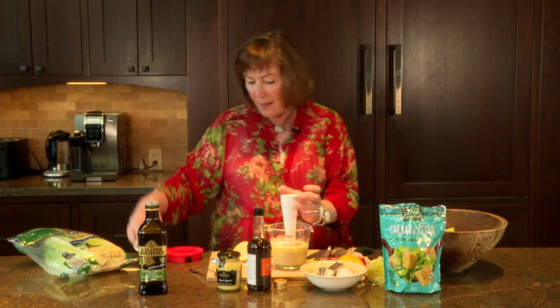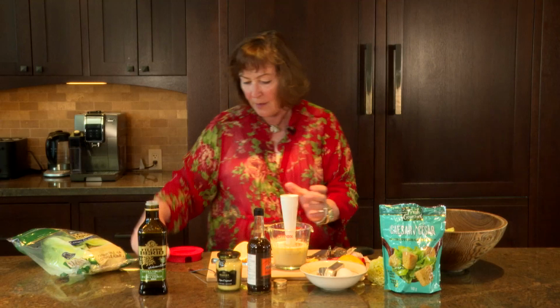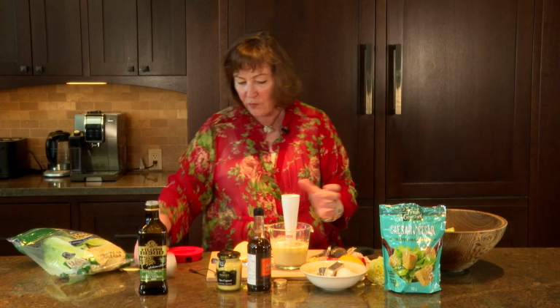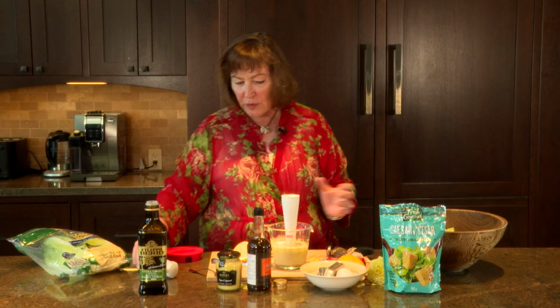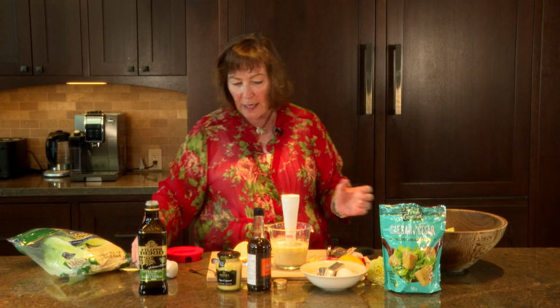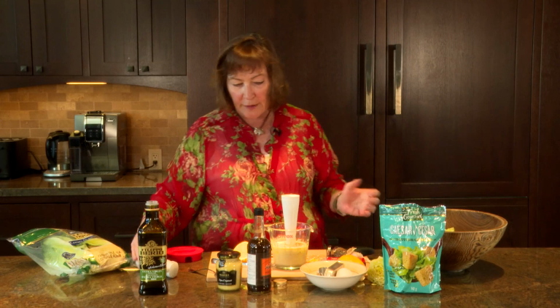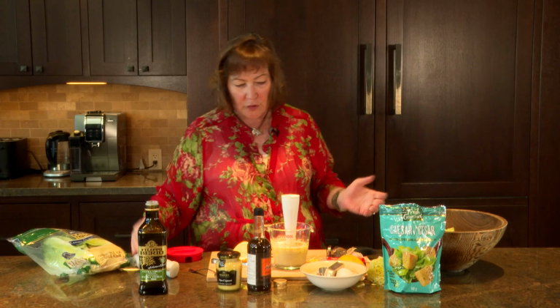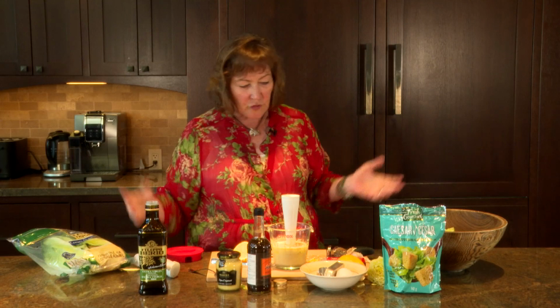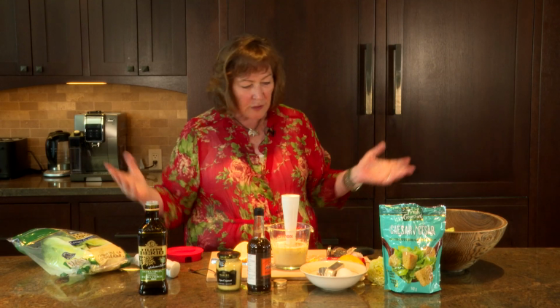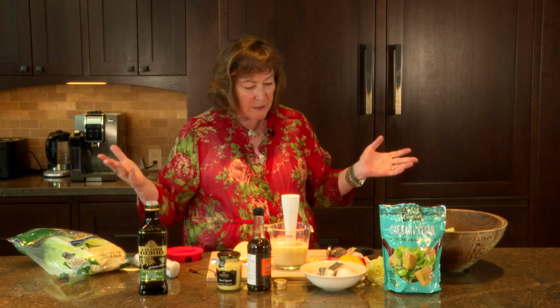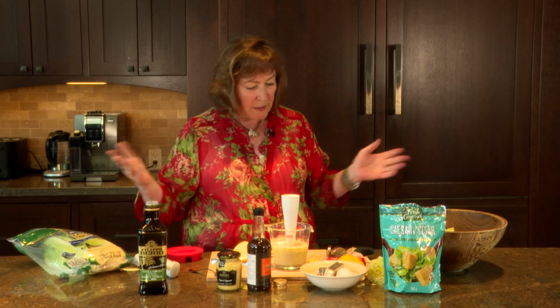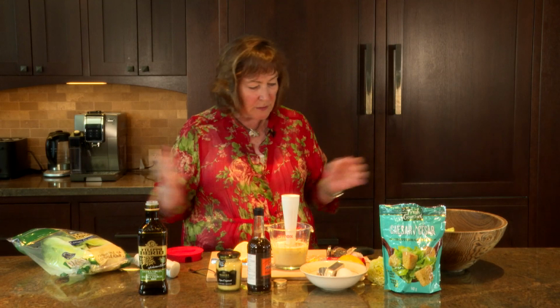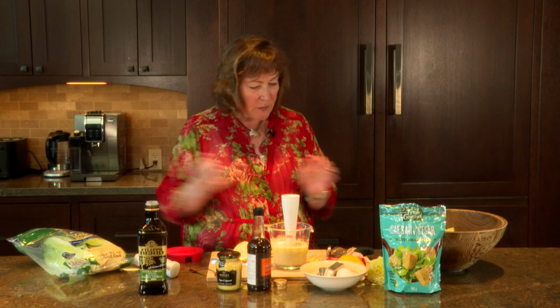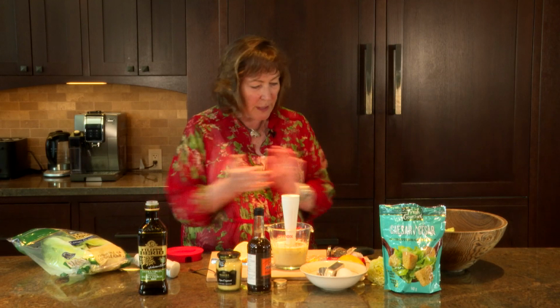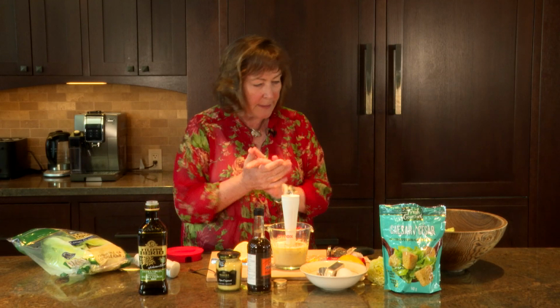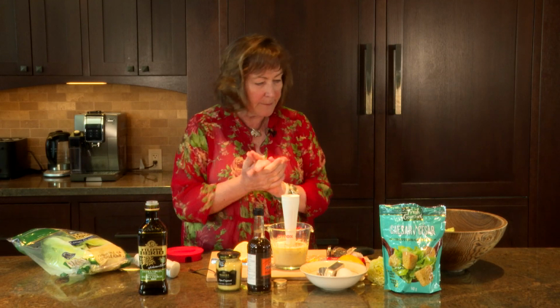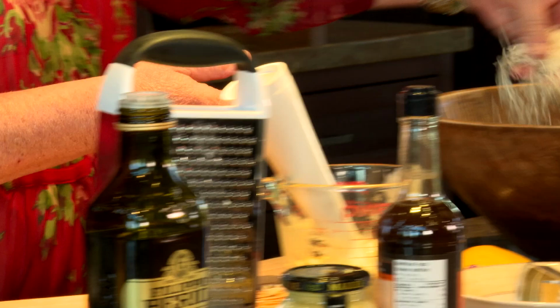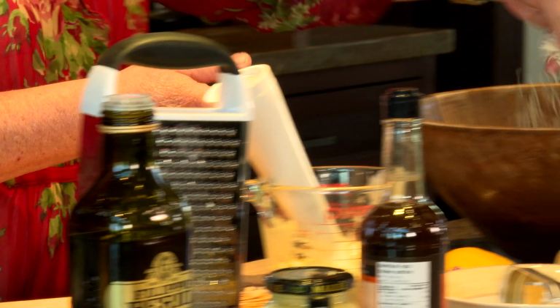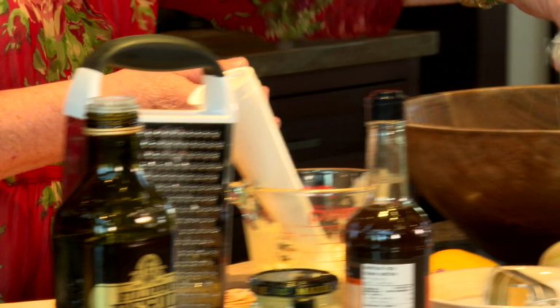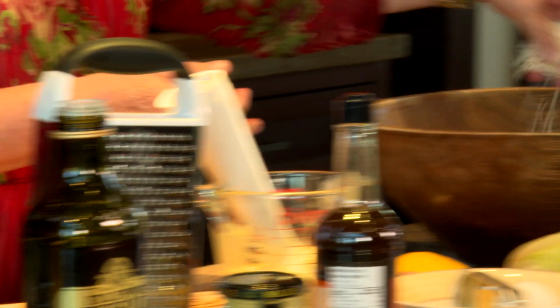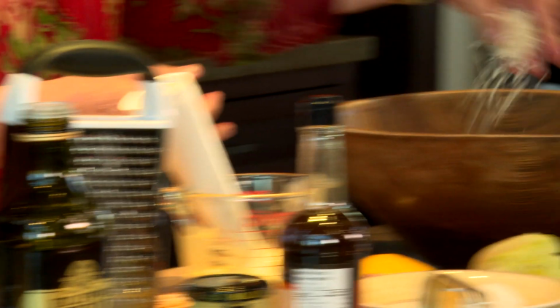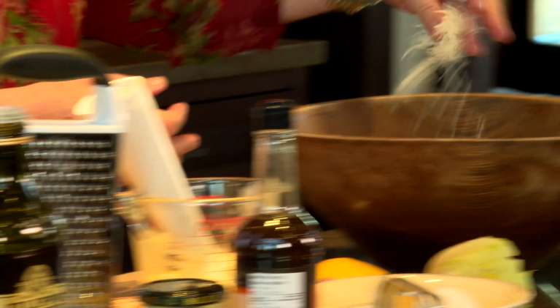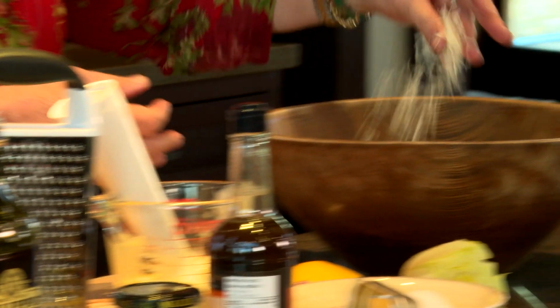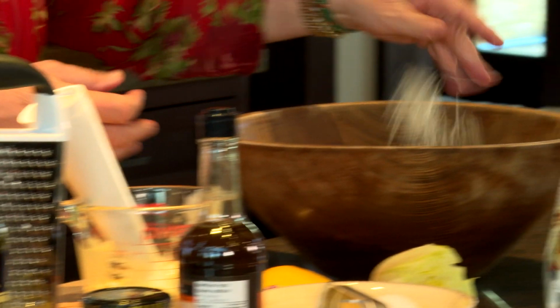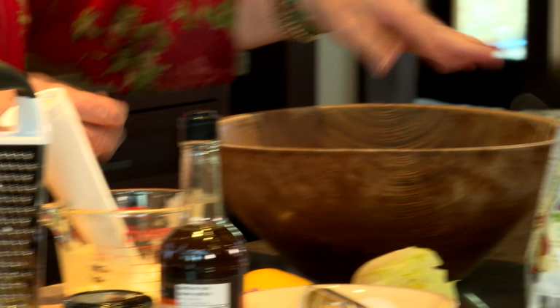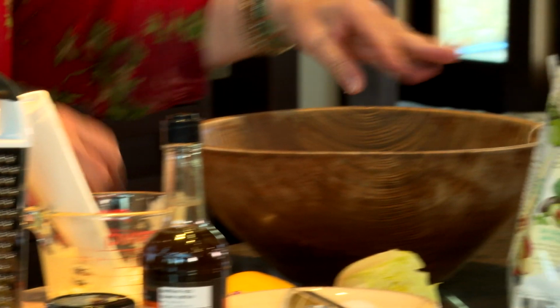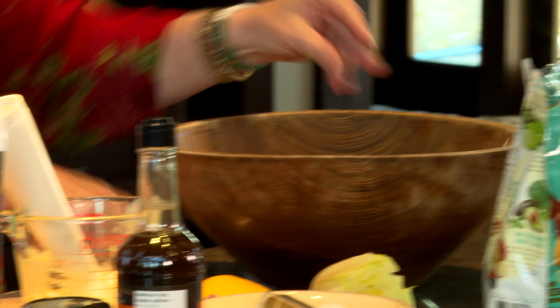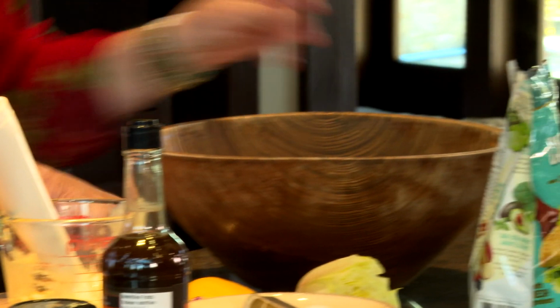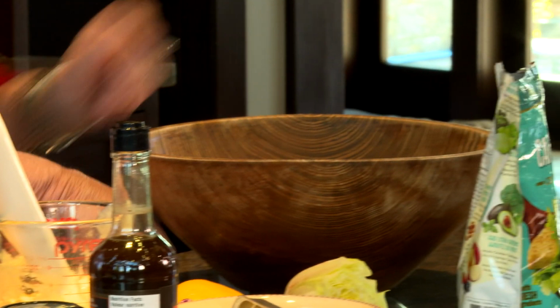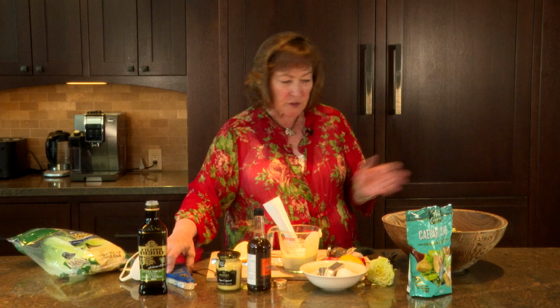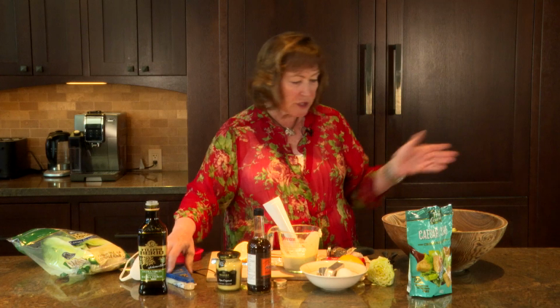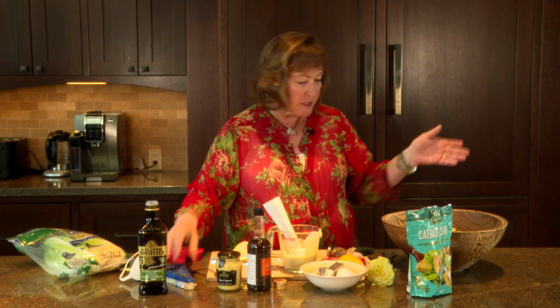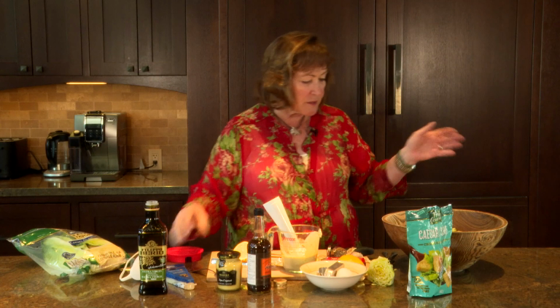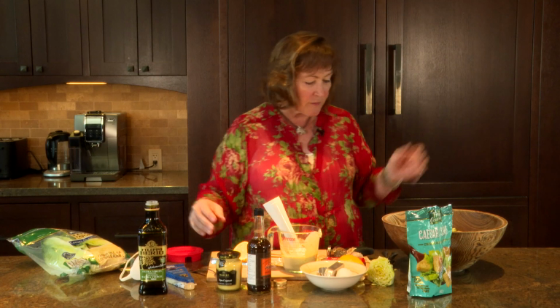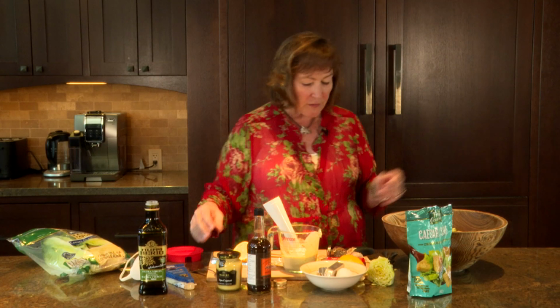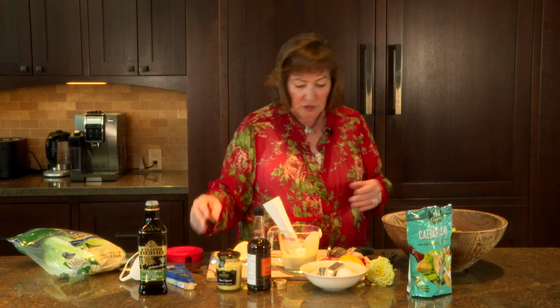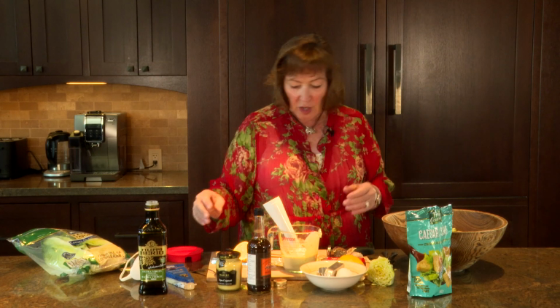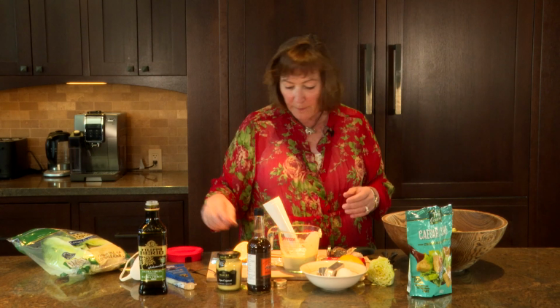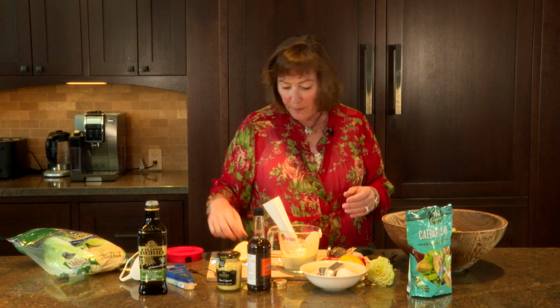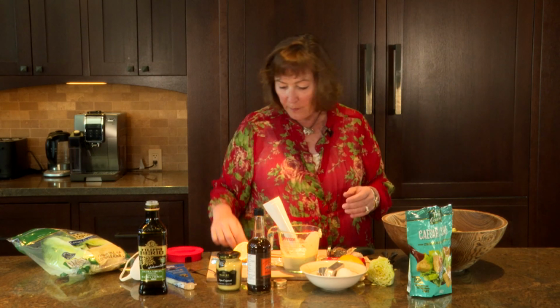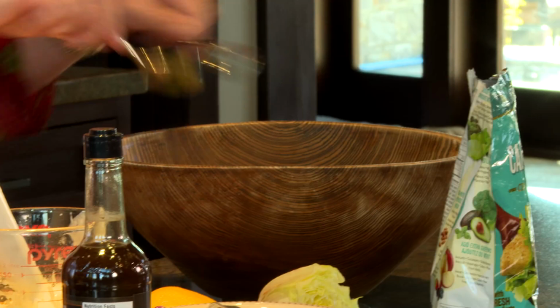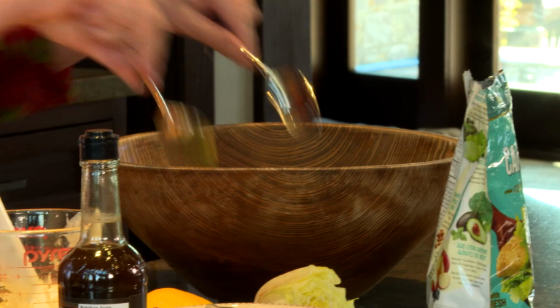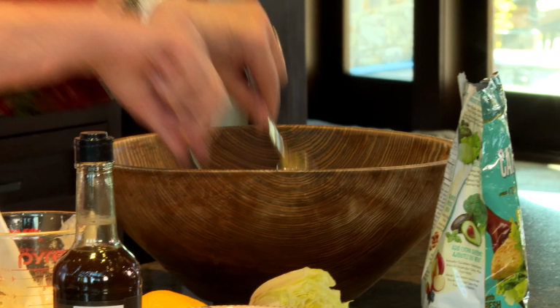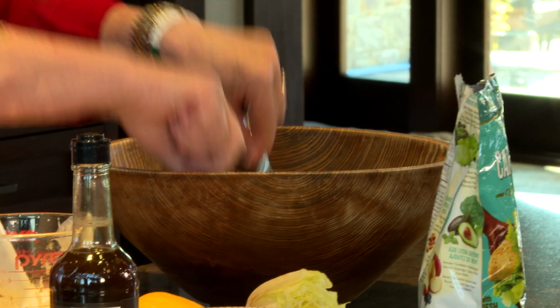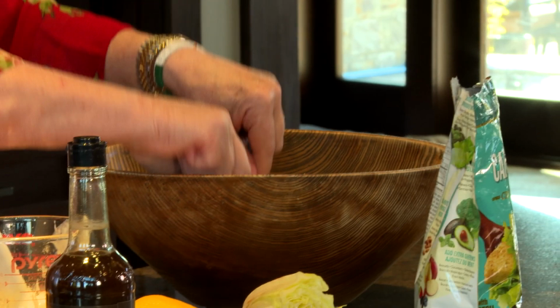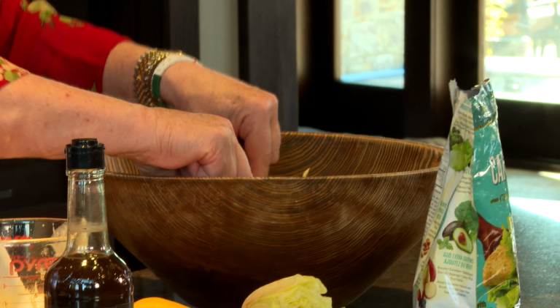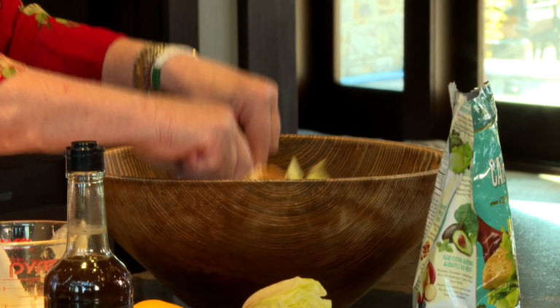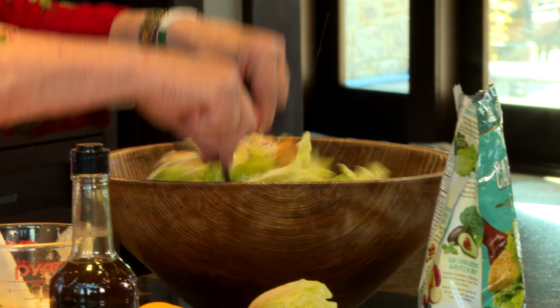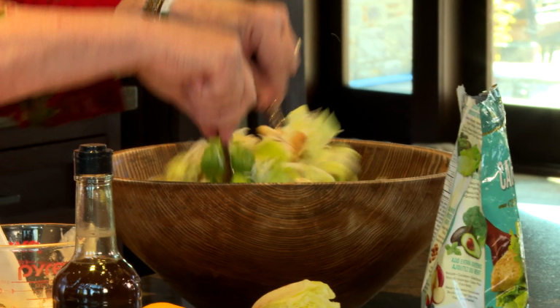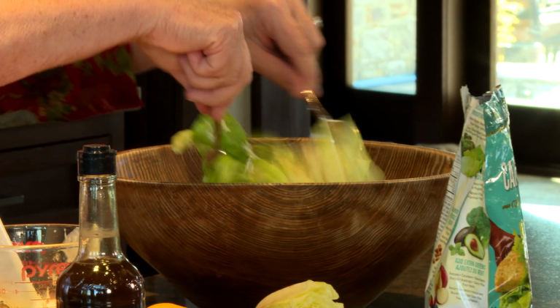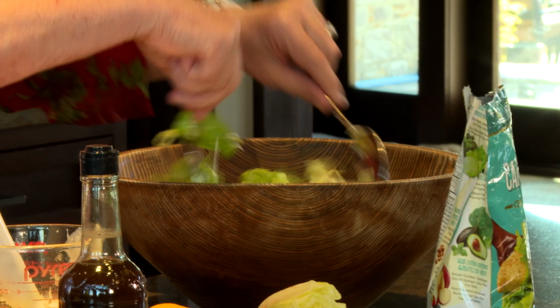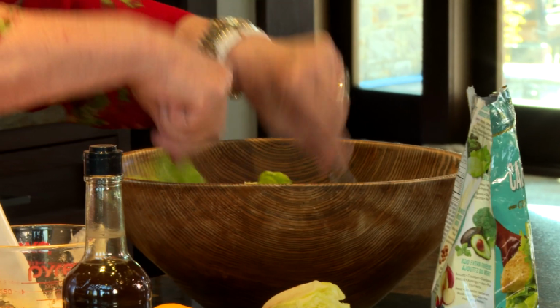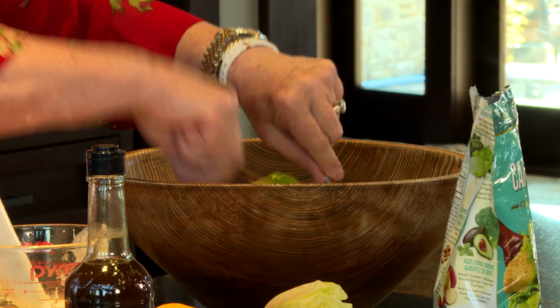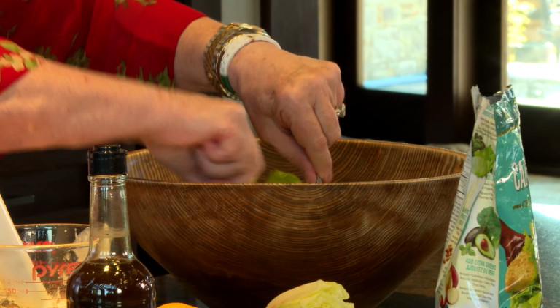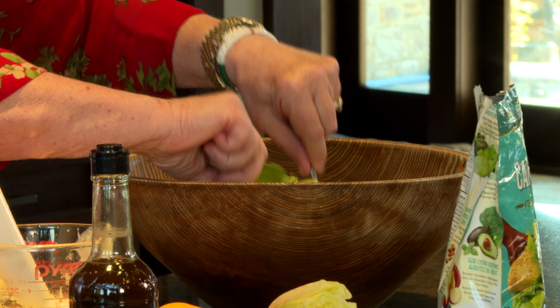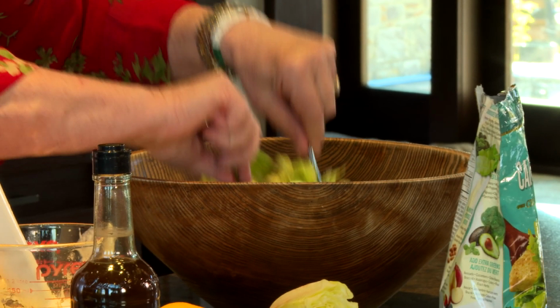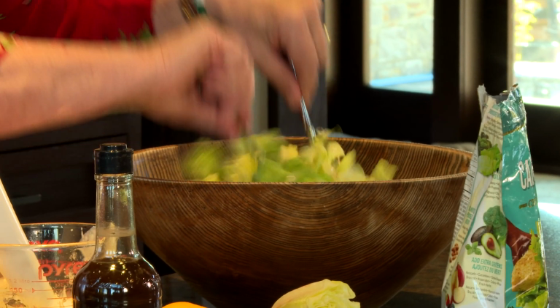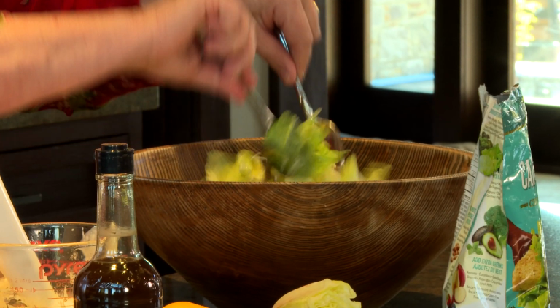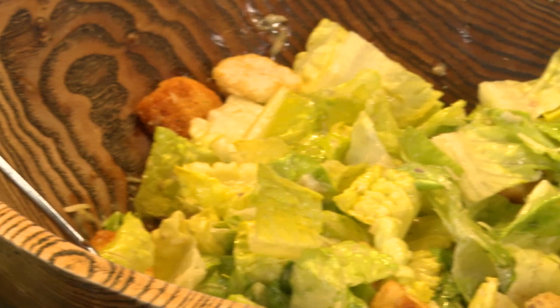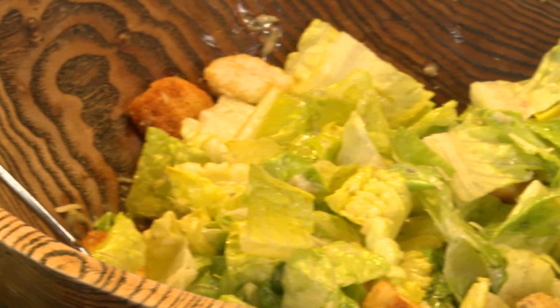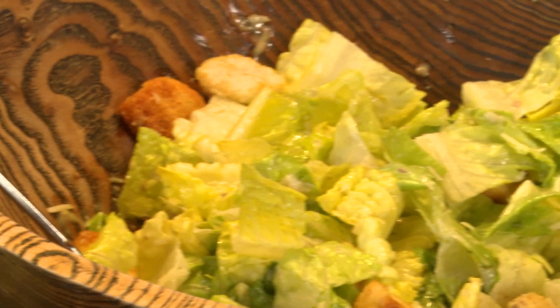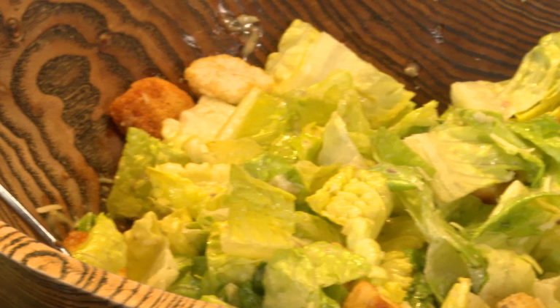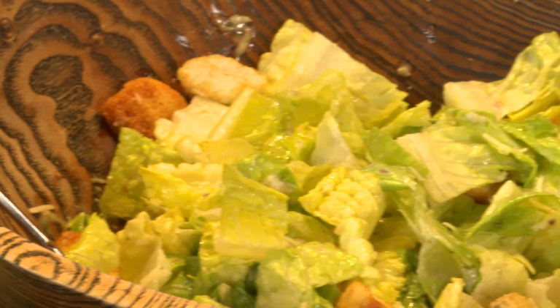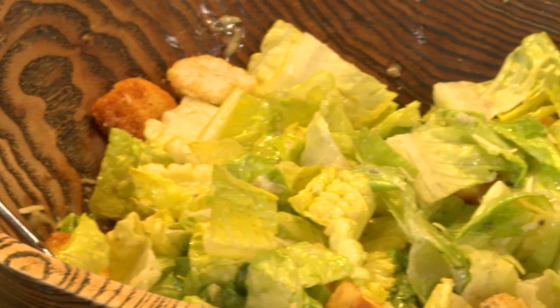Just mix all the ingredients together and voila, your dressing is ready. Sprinkle Parmesan cheese on the top, toss the salad, and we're ready to roll.